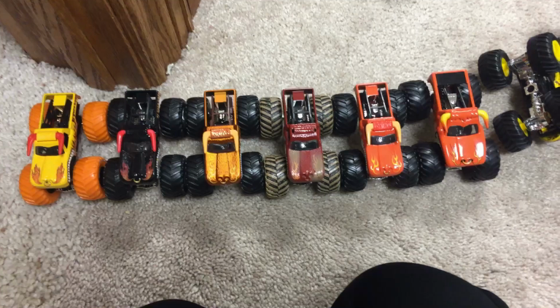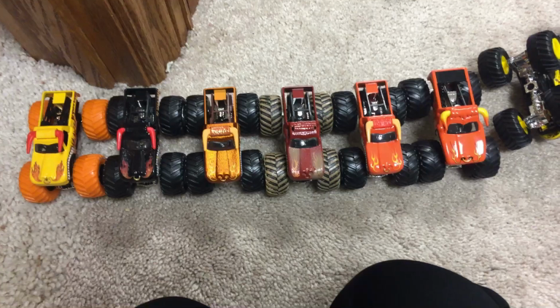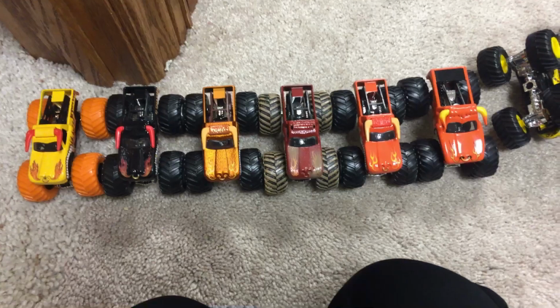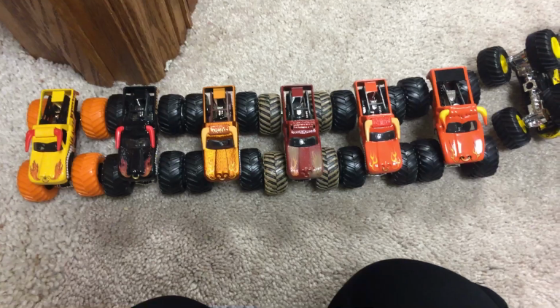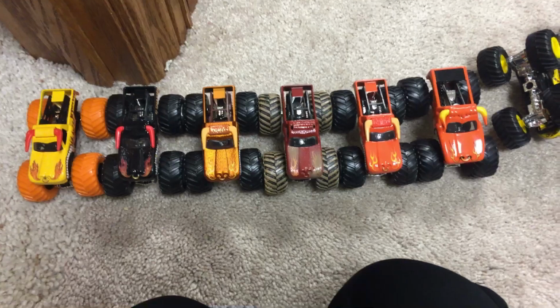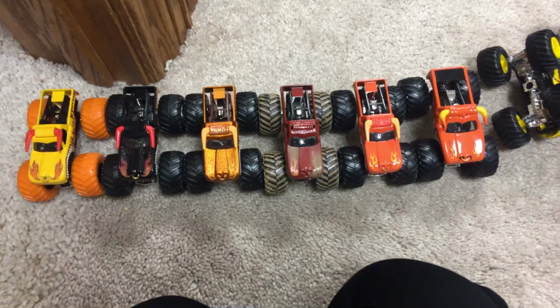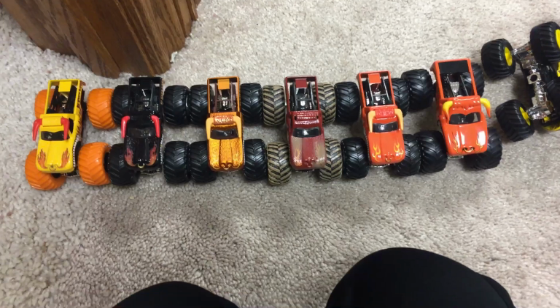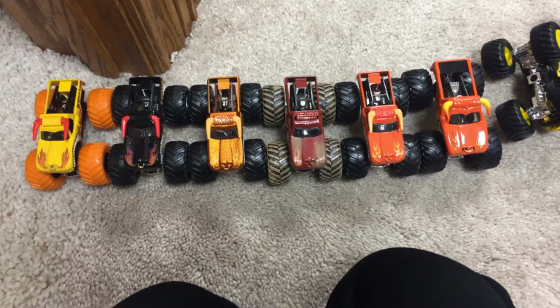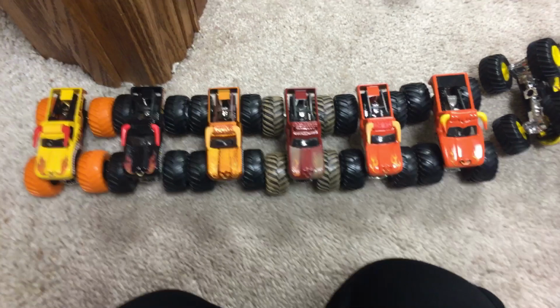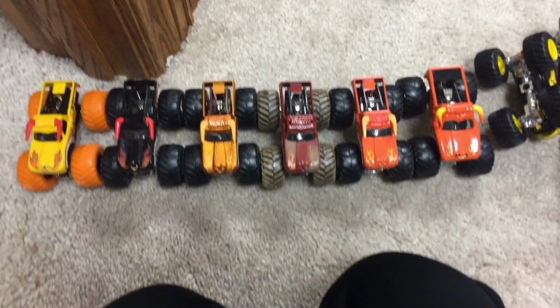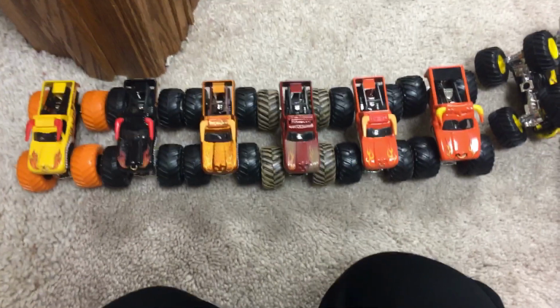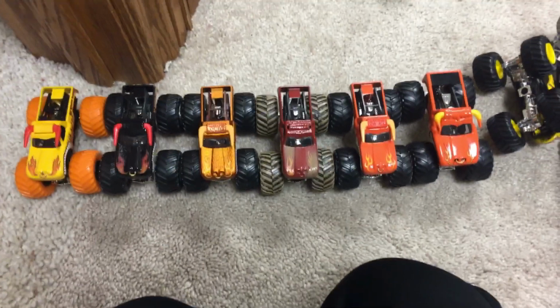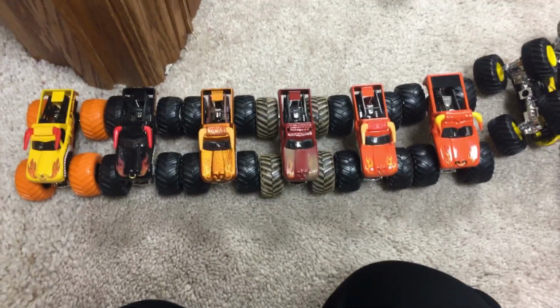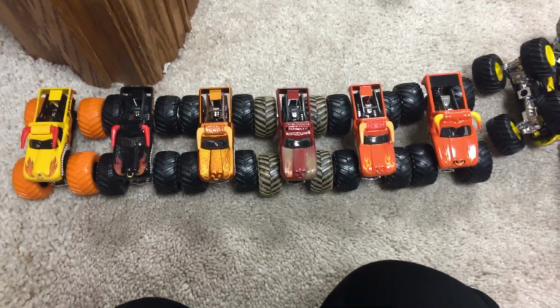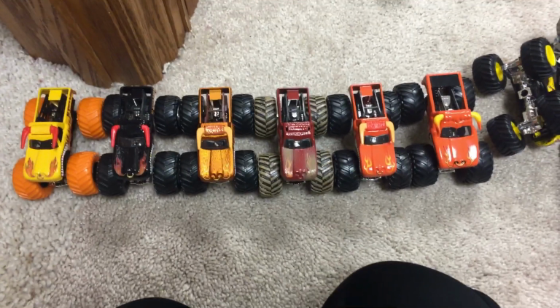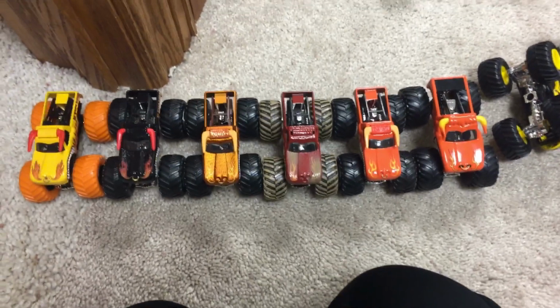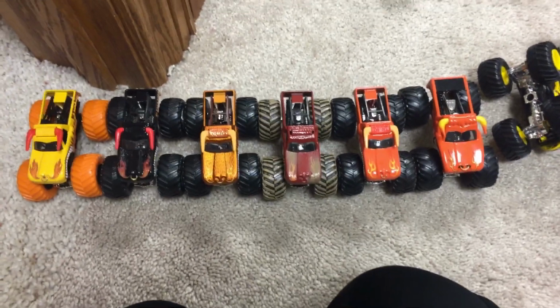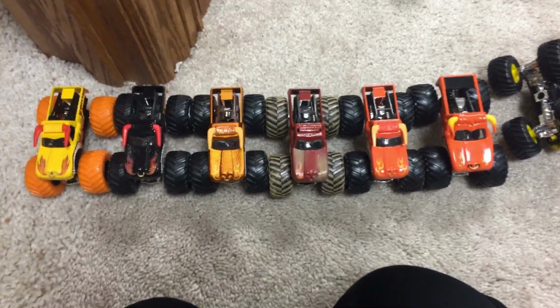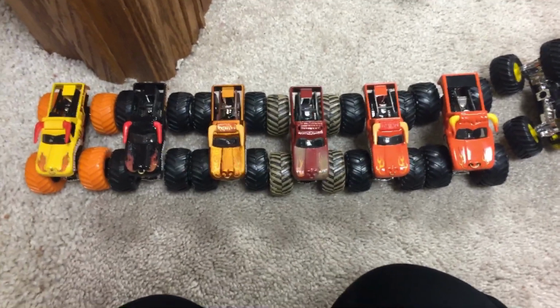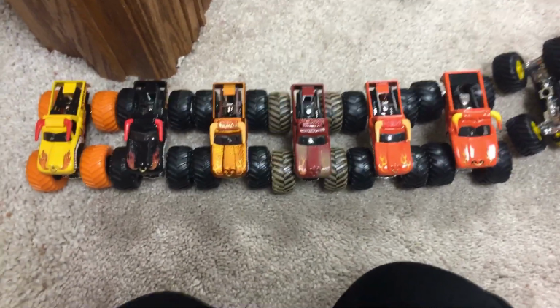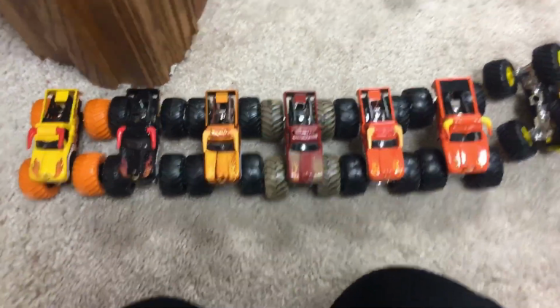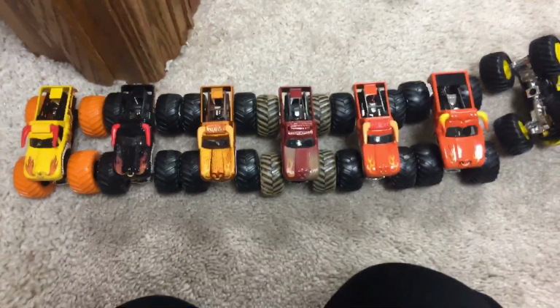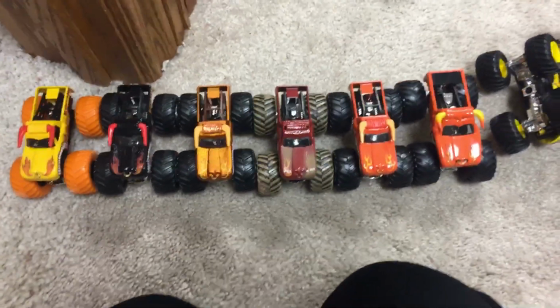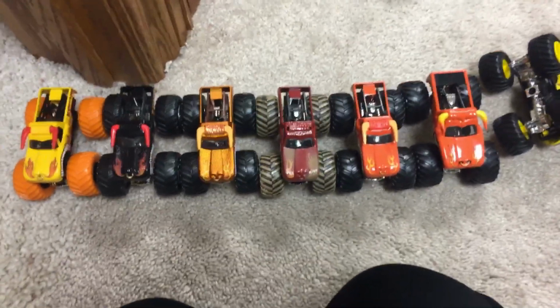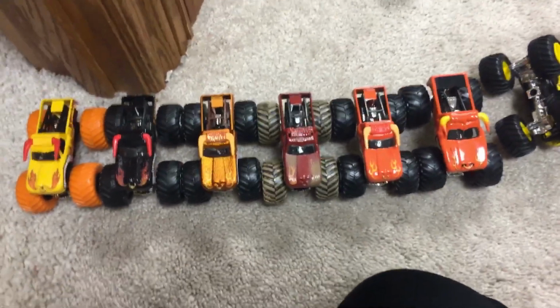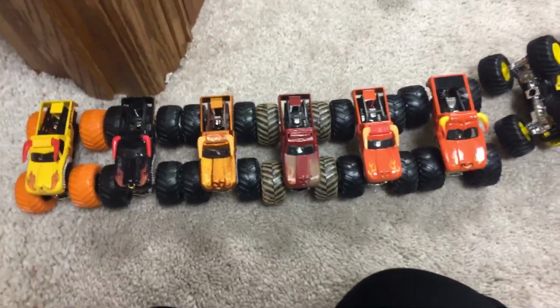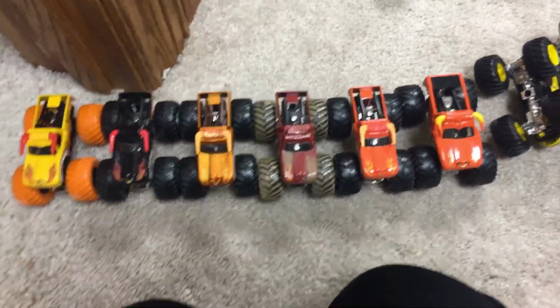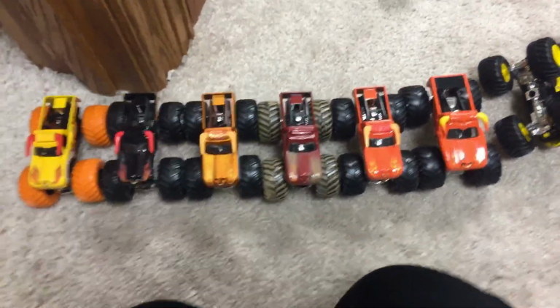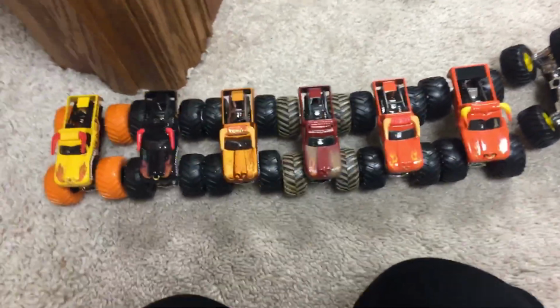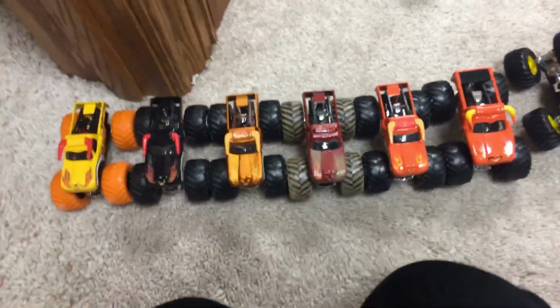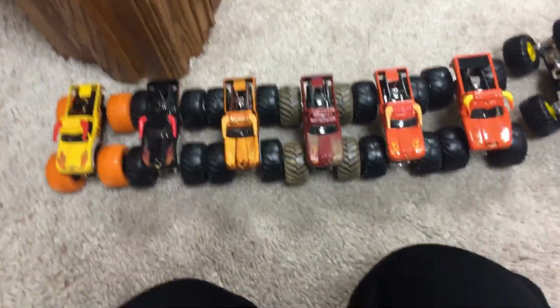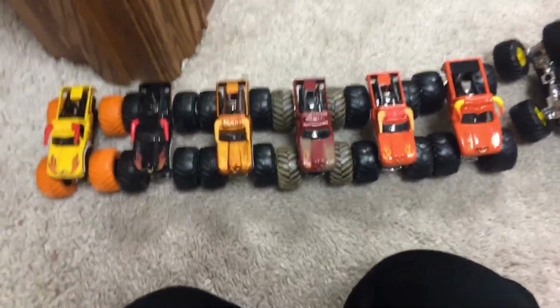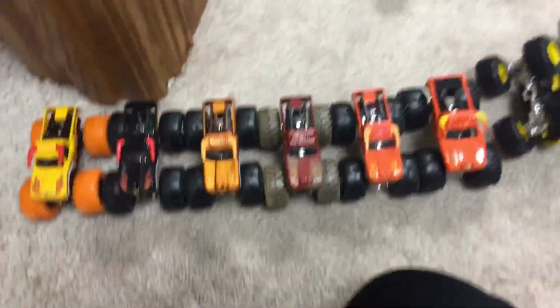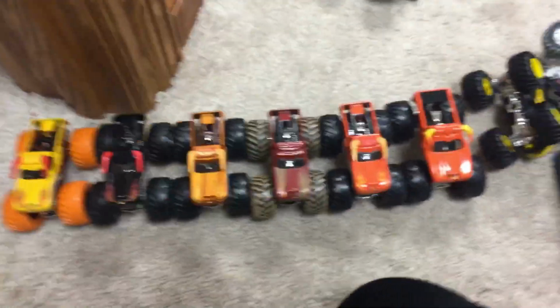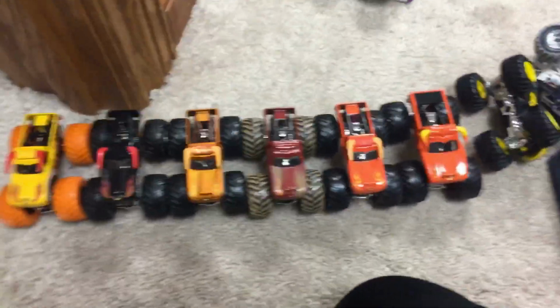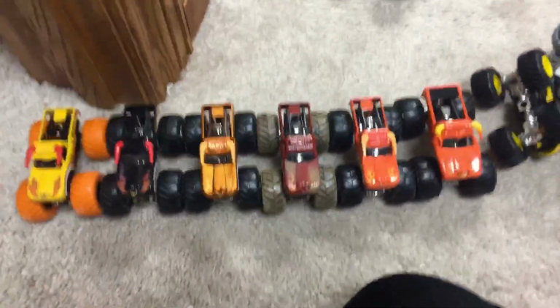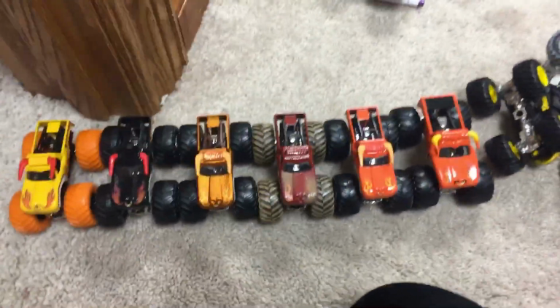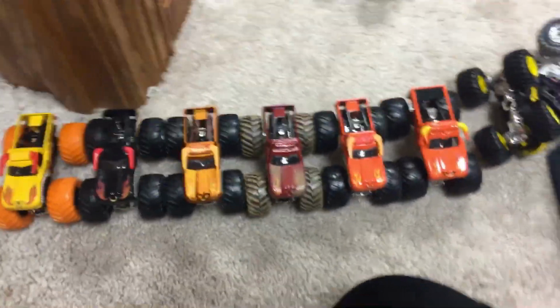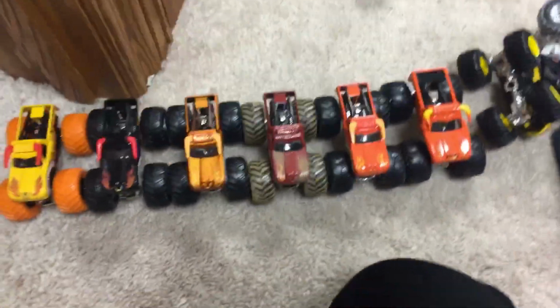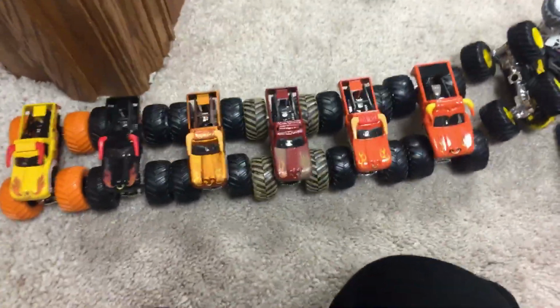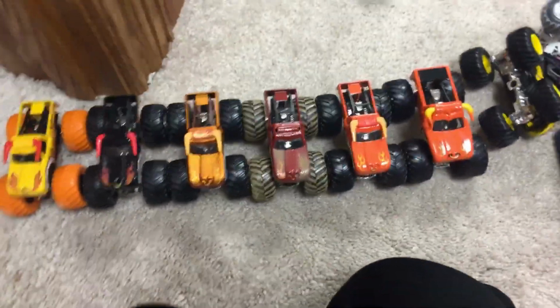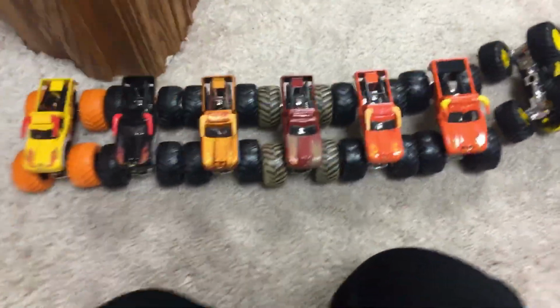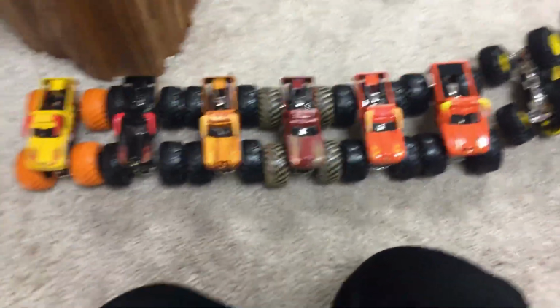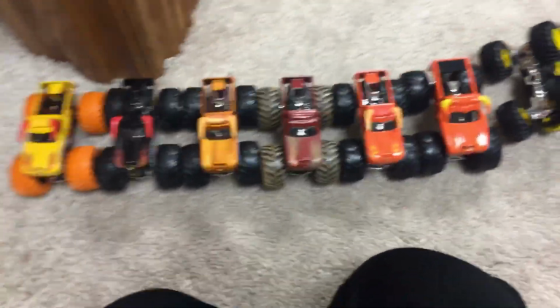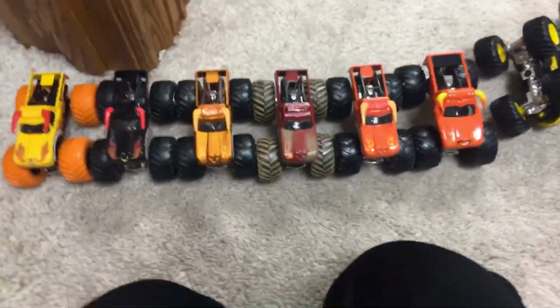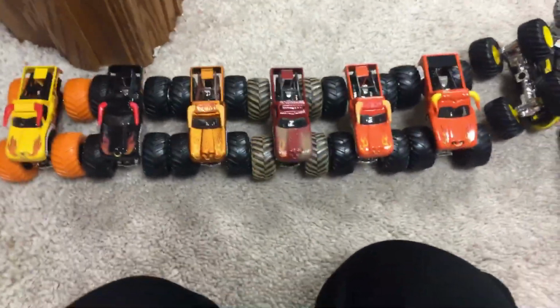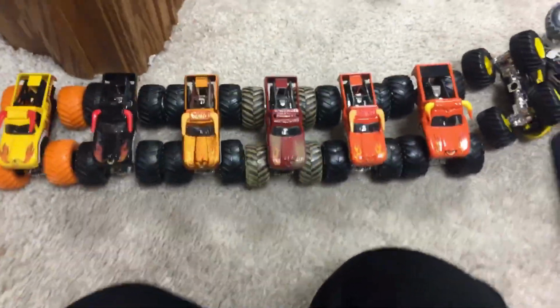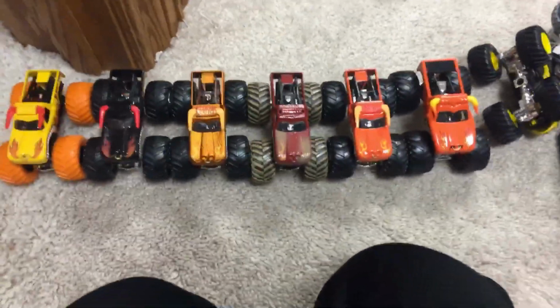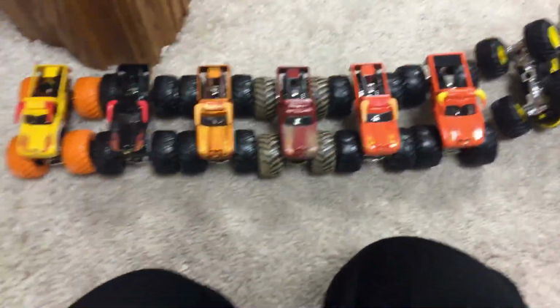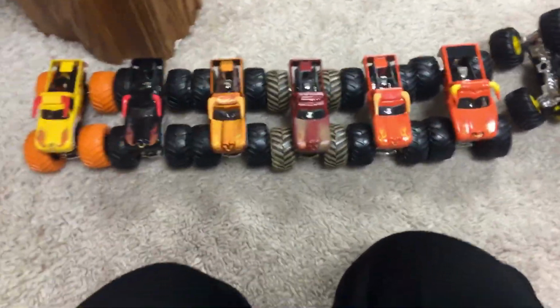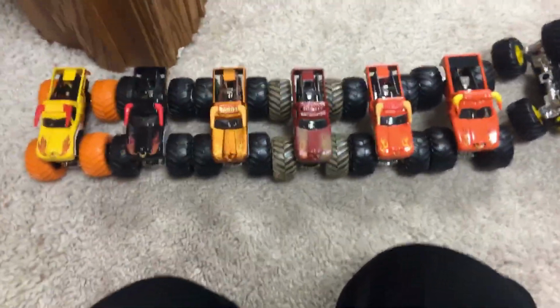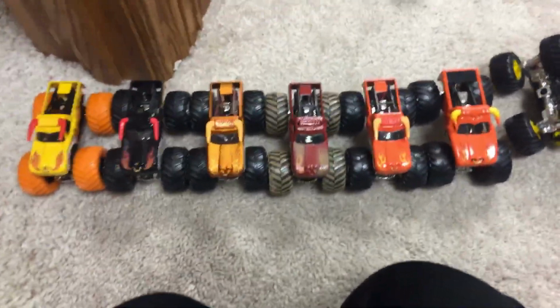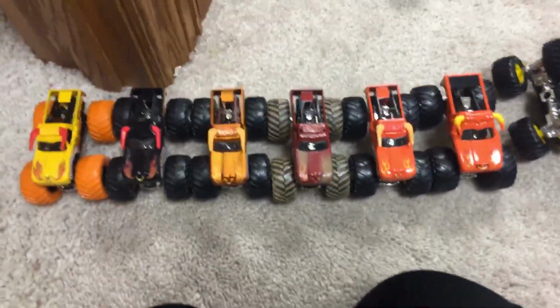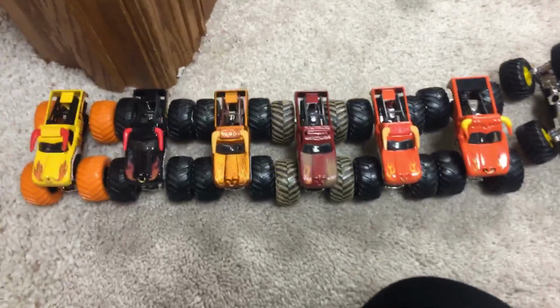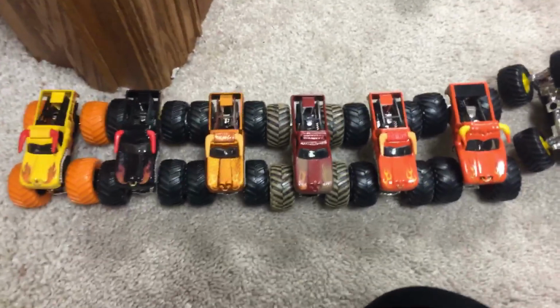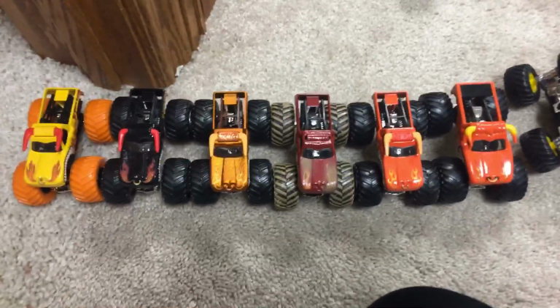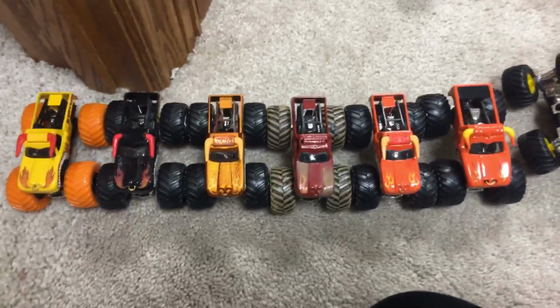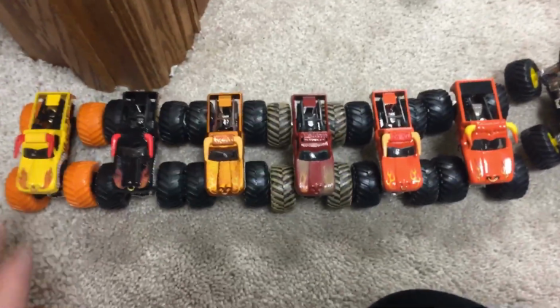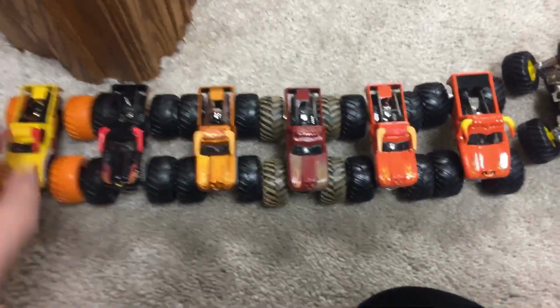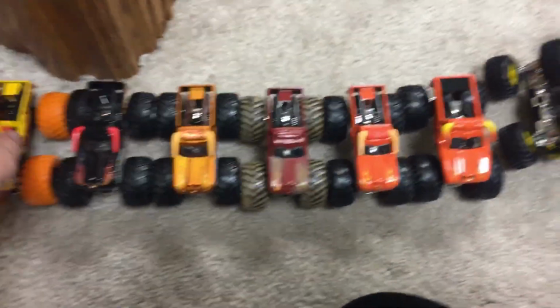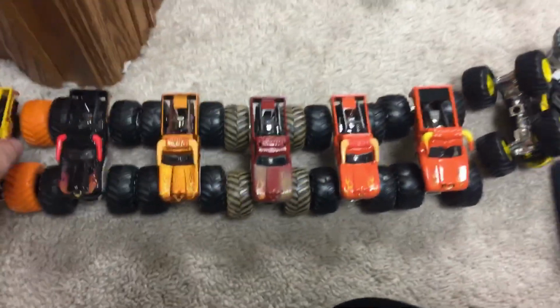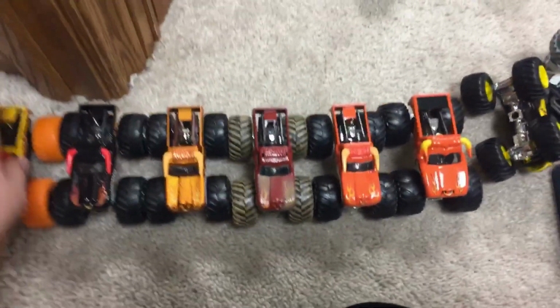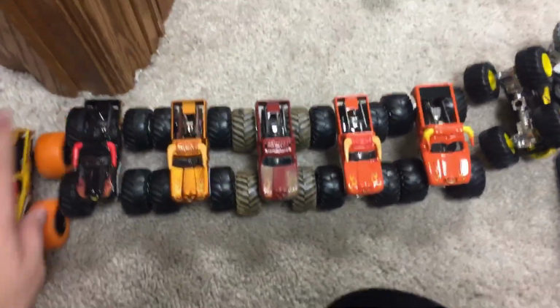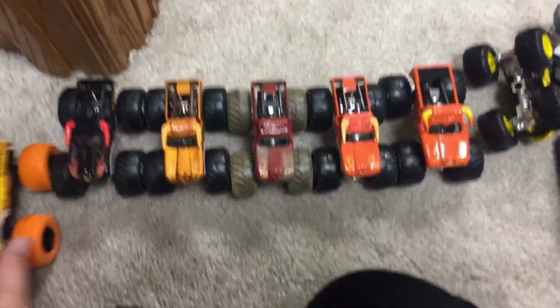This is El Toro Loco Edition Sign-Up Series 17 Sign-Ups. Here are the trucks you can choose from and I'll tell you what to call them.